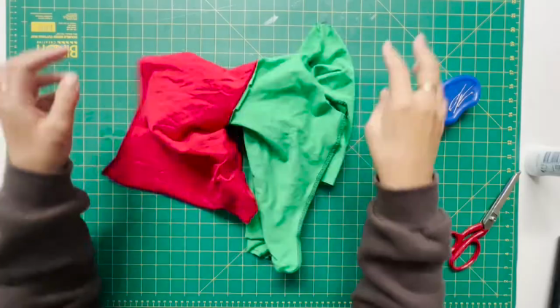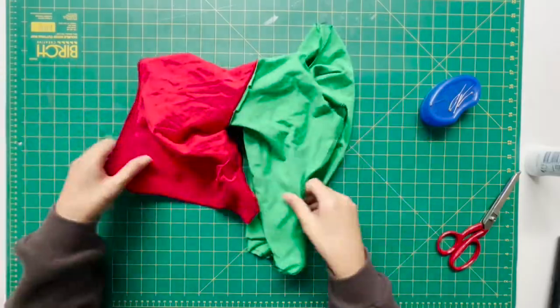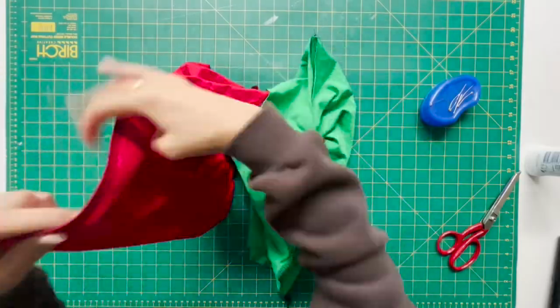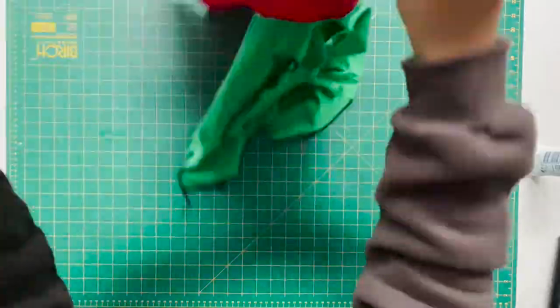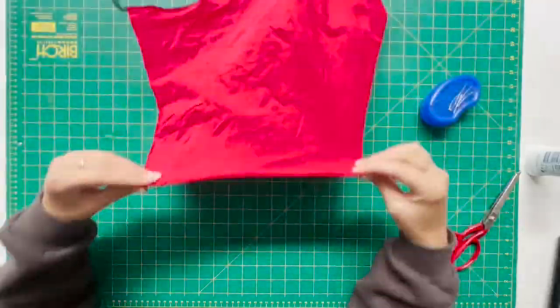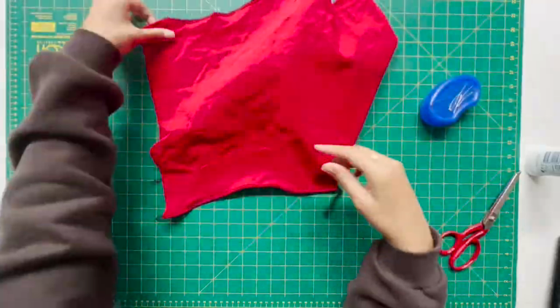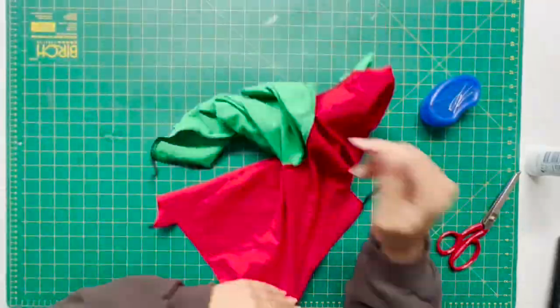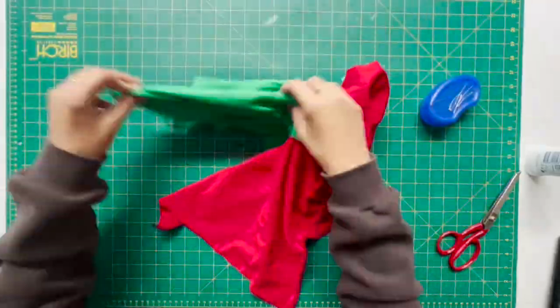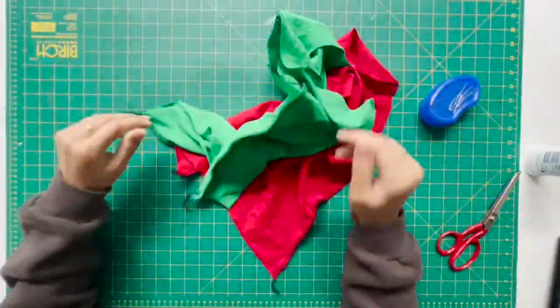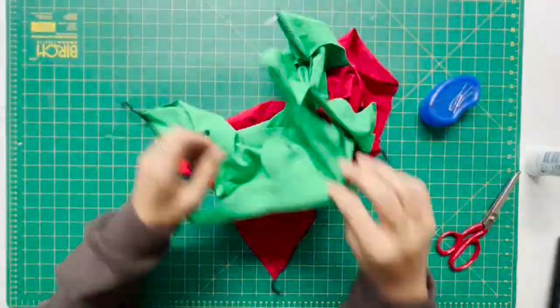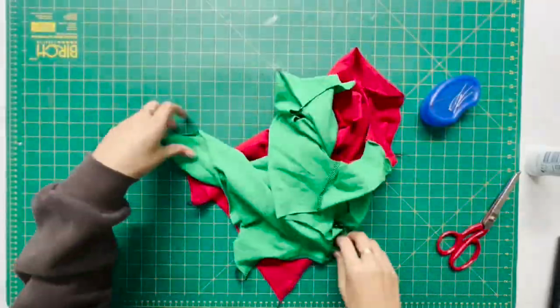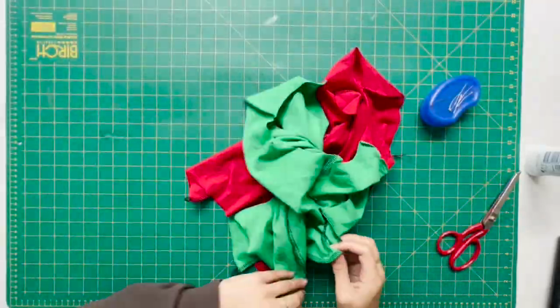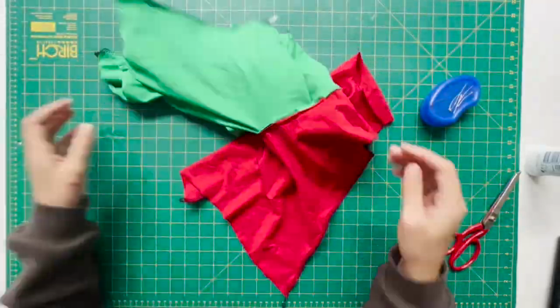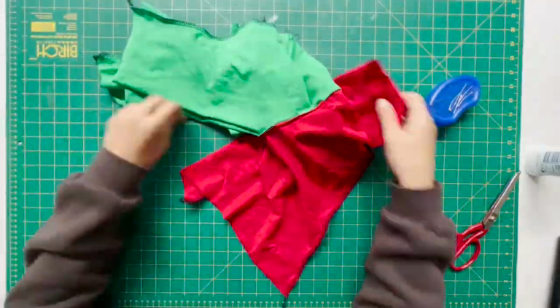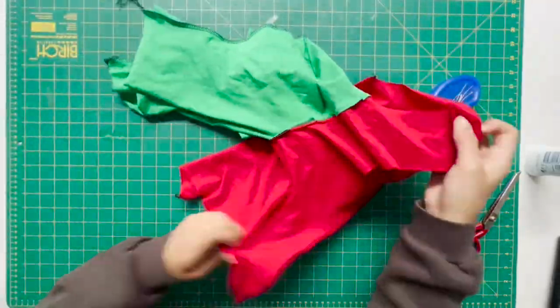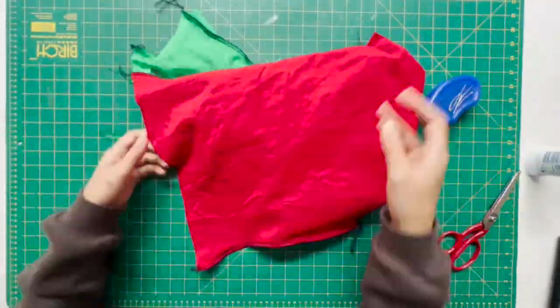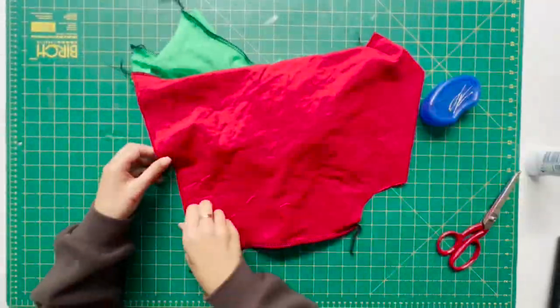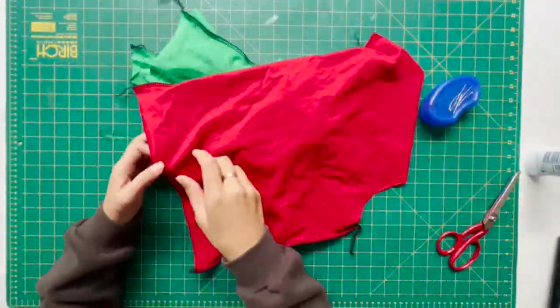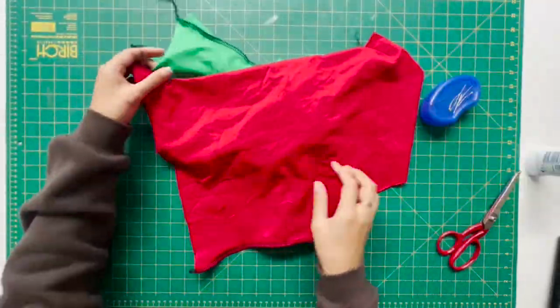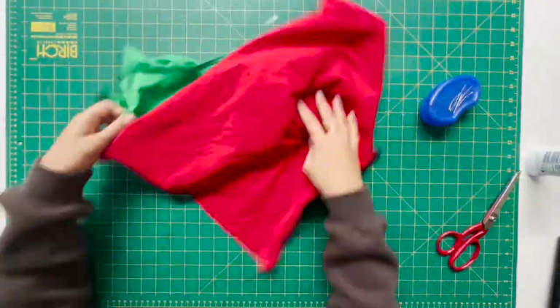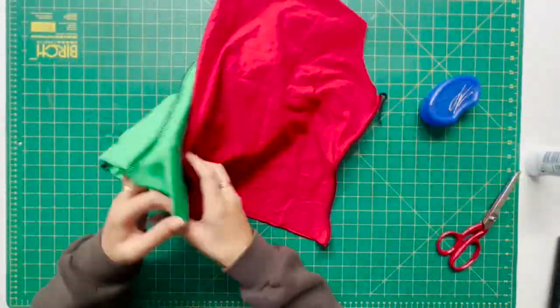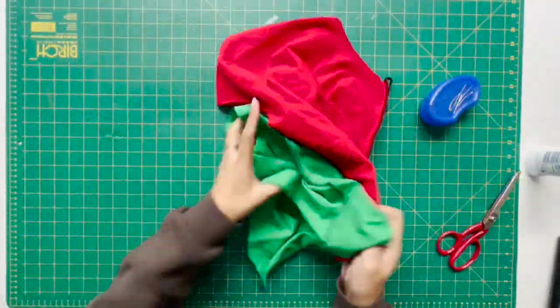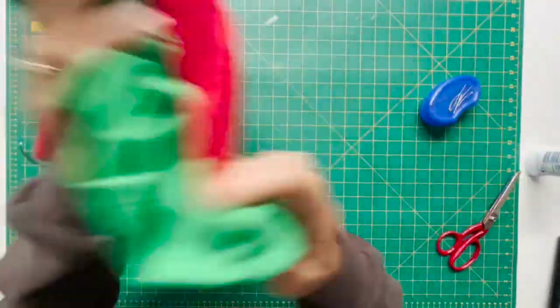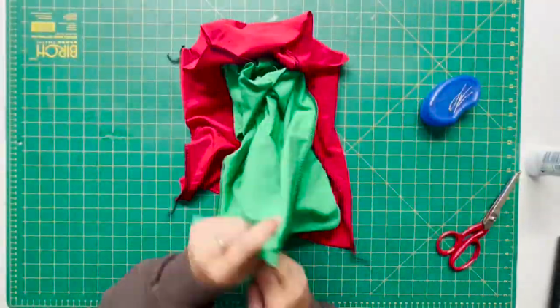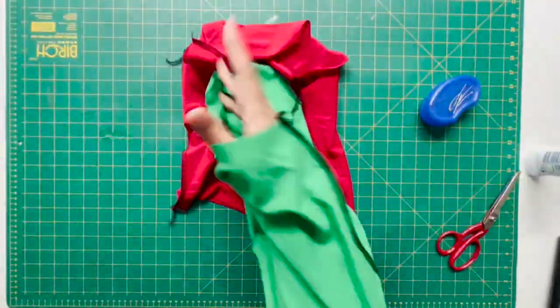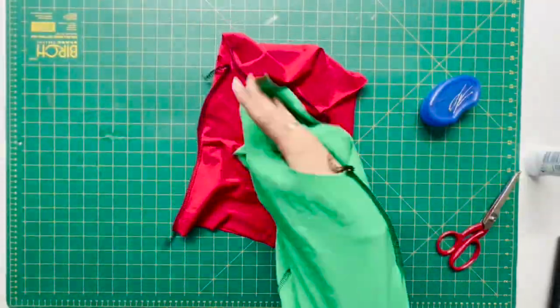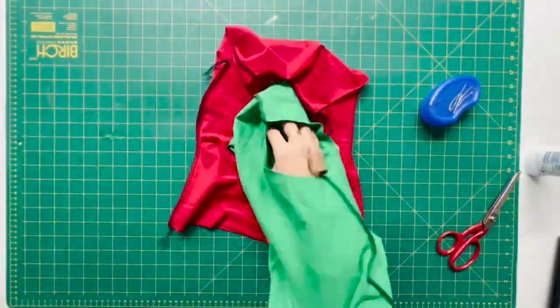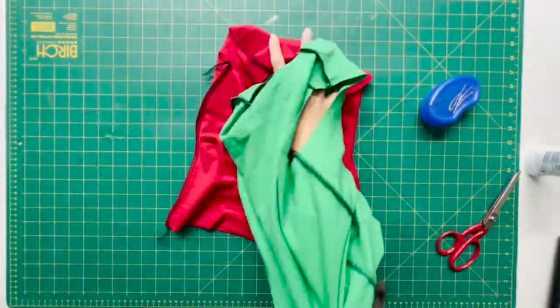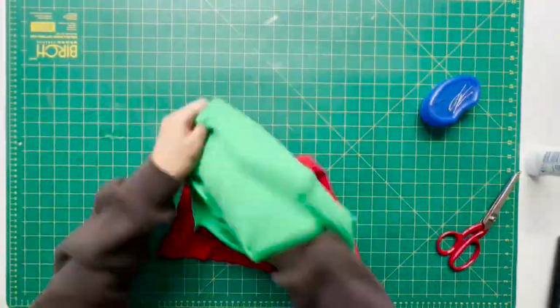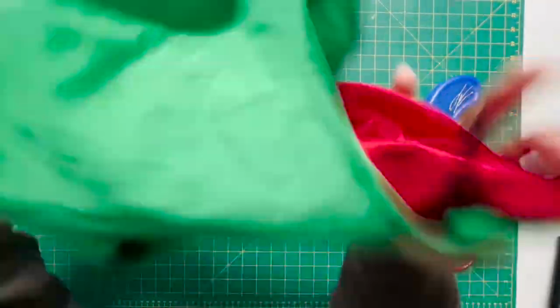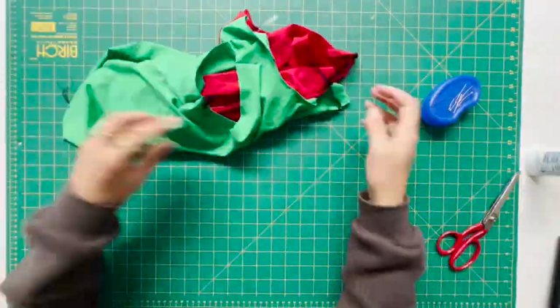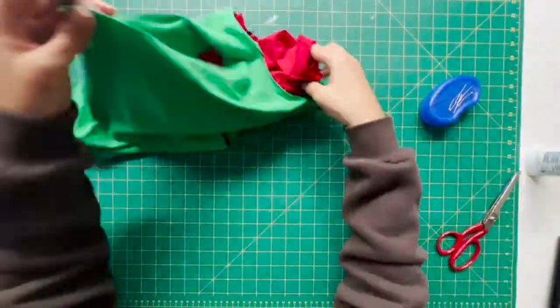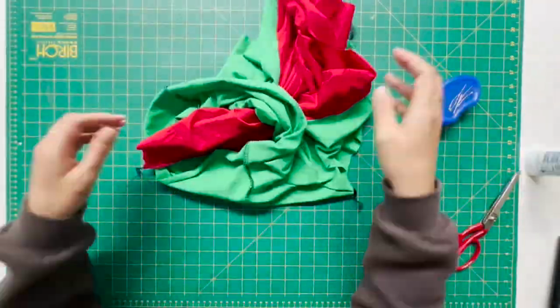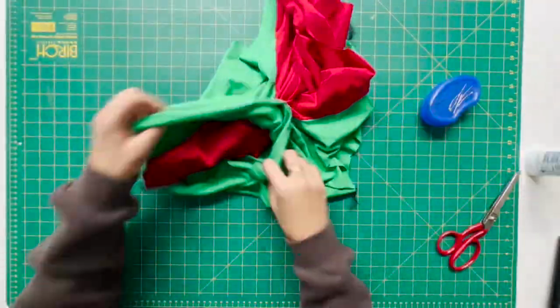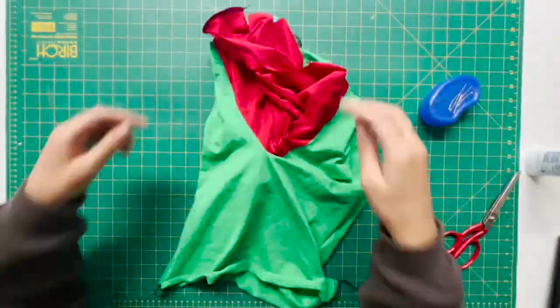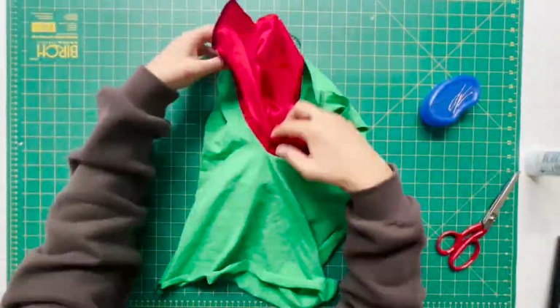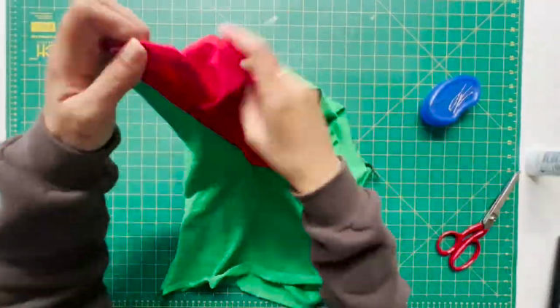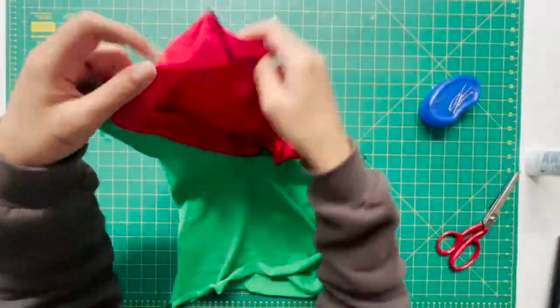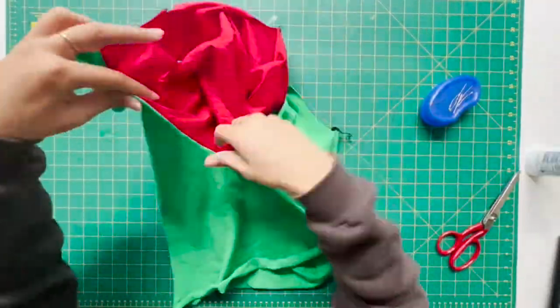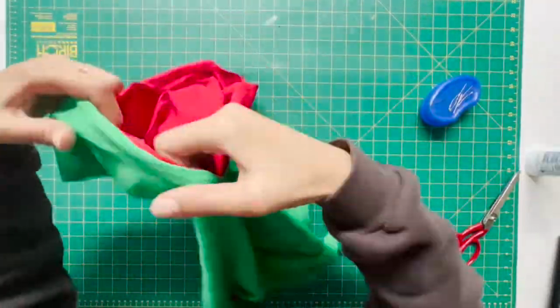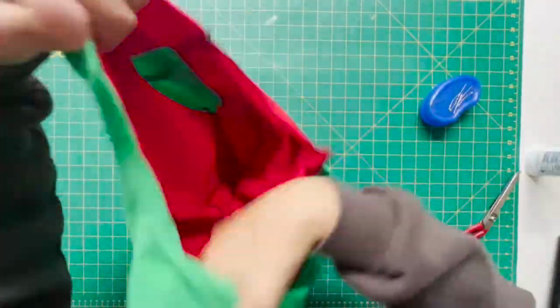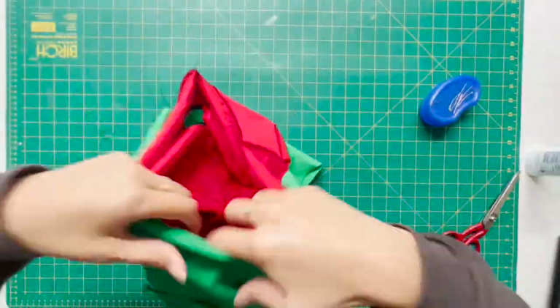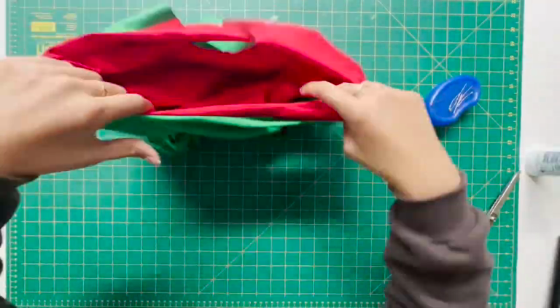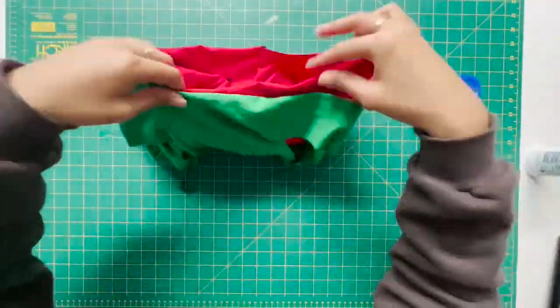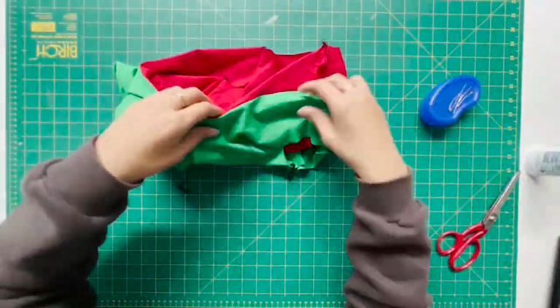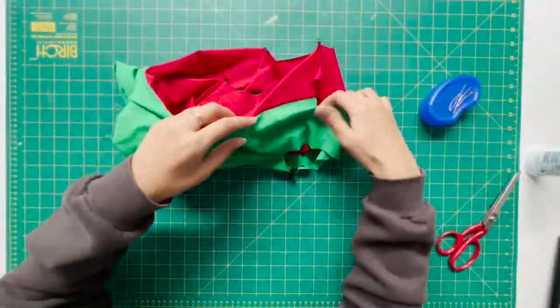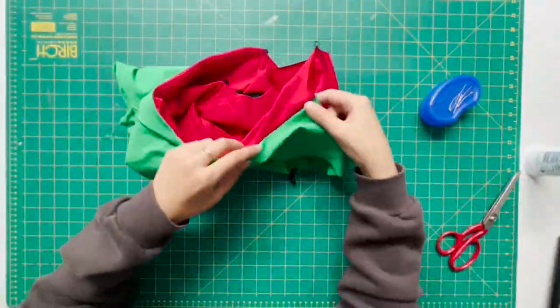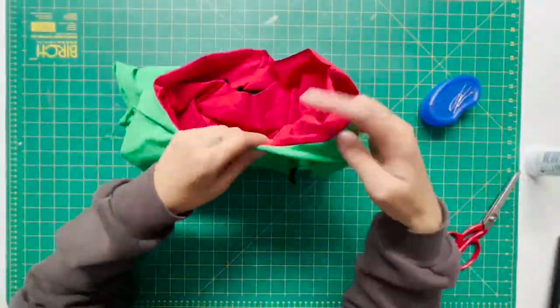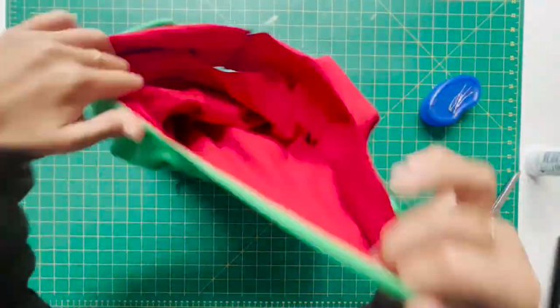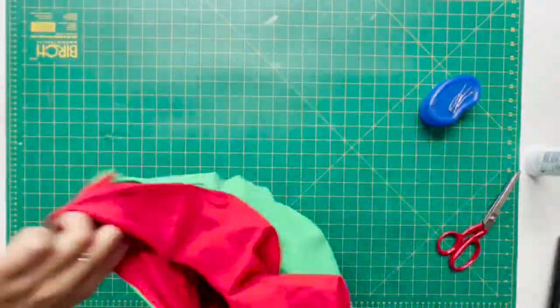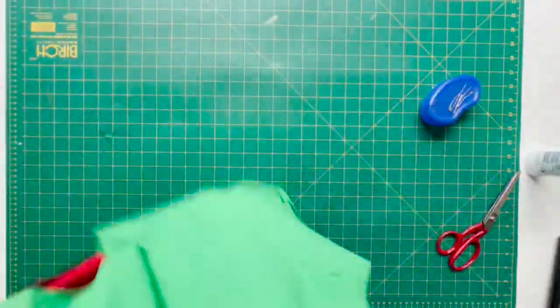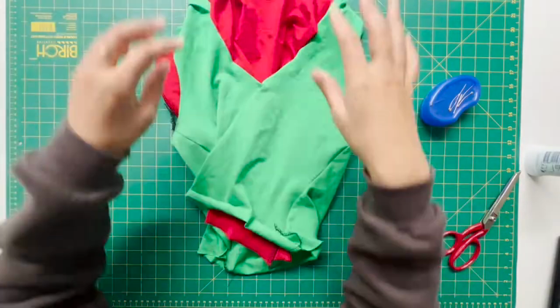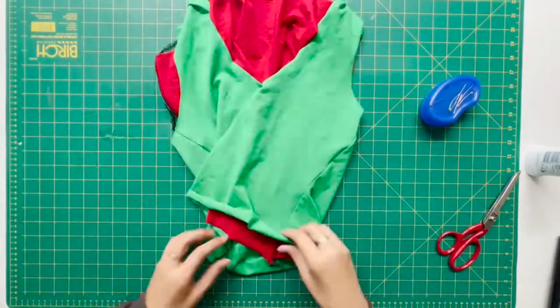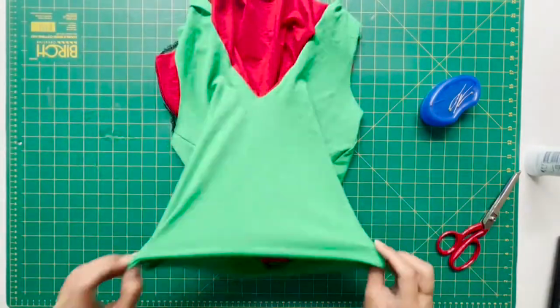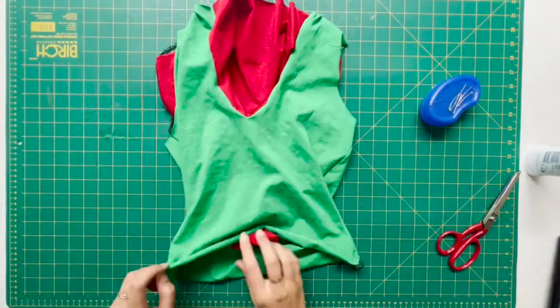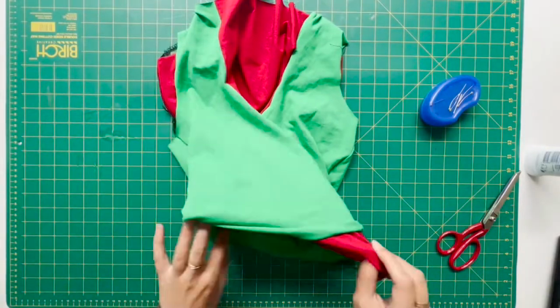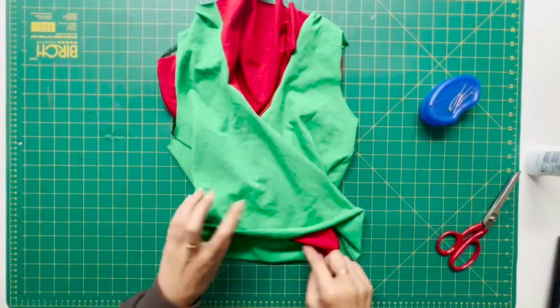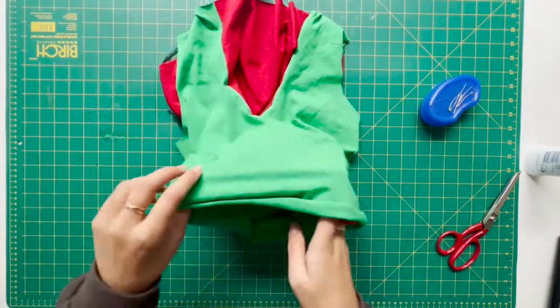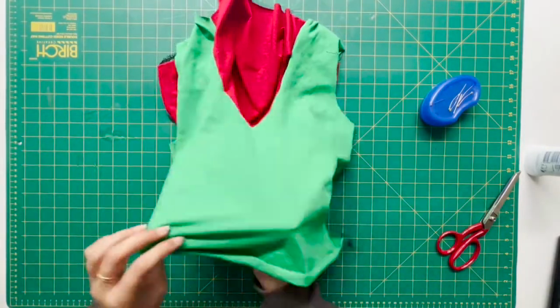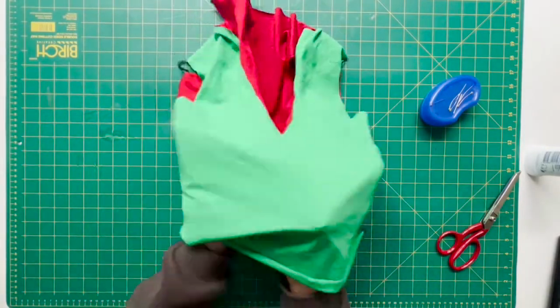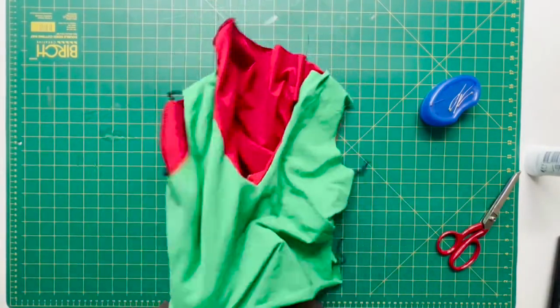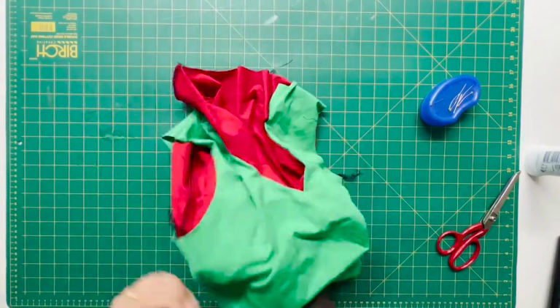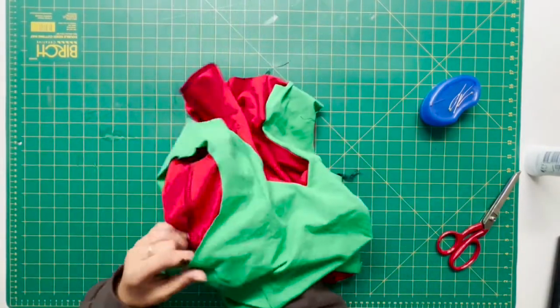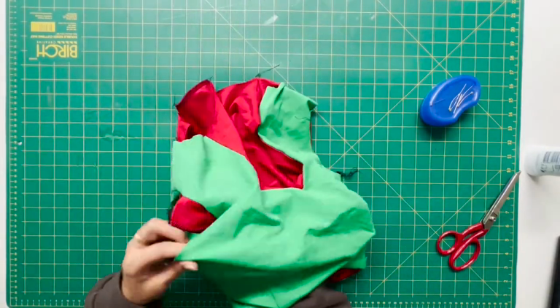Once you've done that, just try to turn it back inside out again so that it looks like how a normal top would.